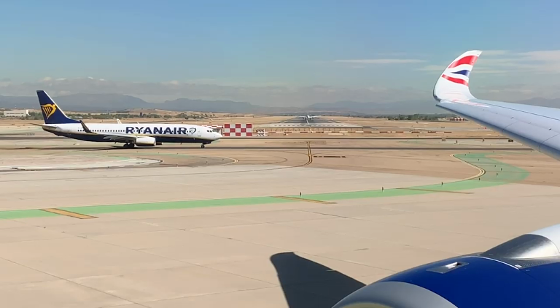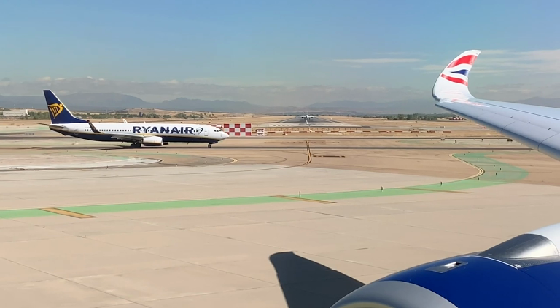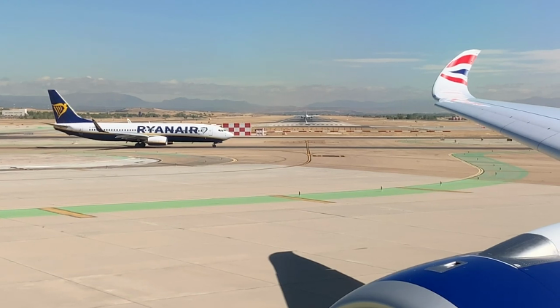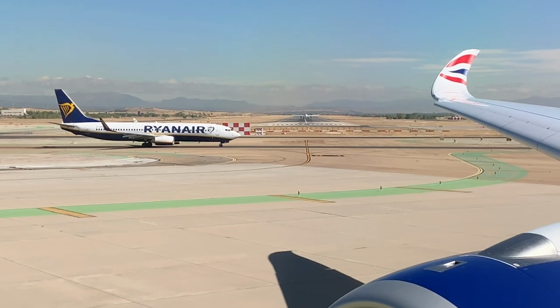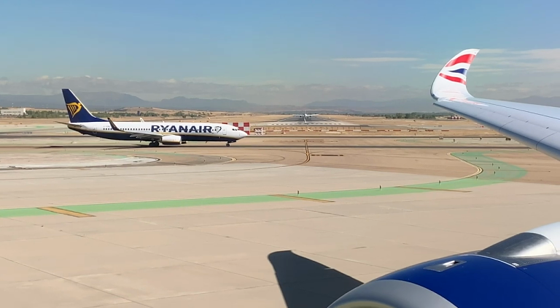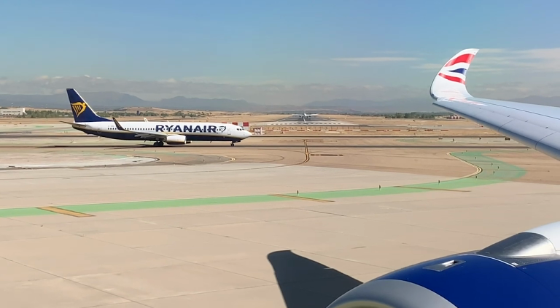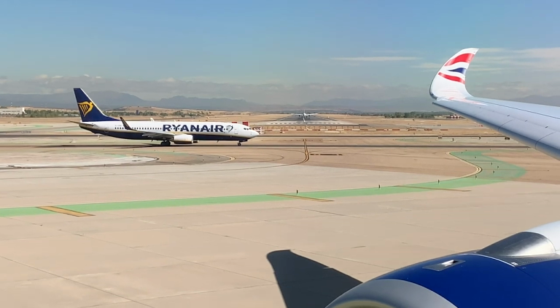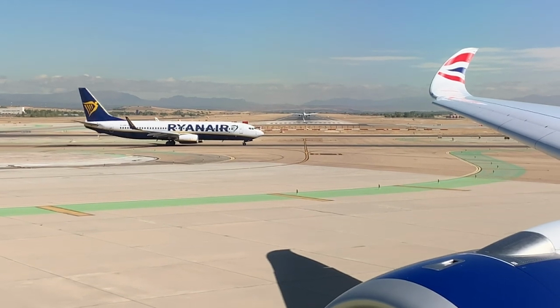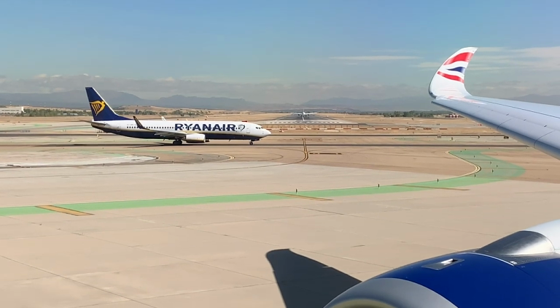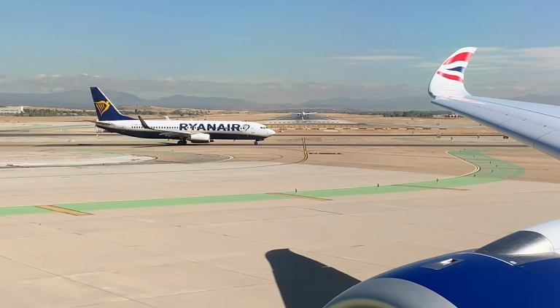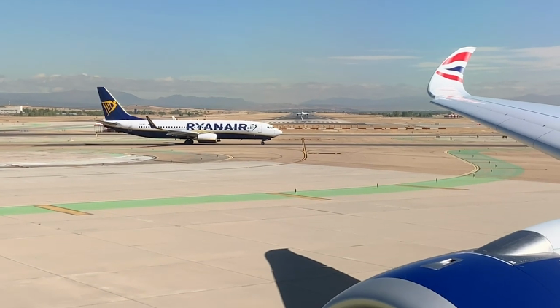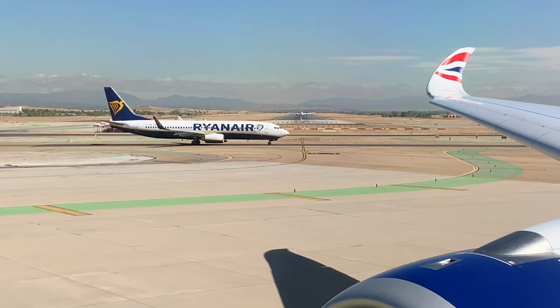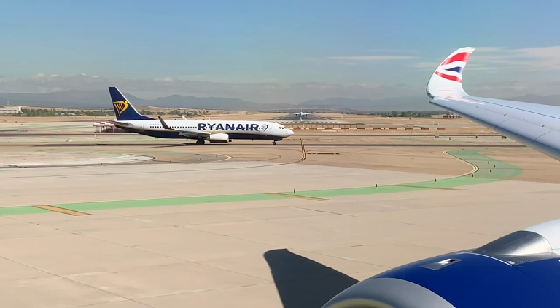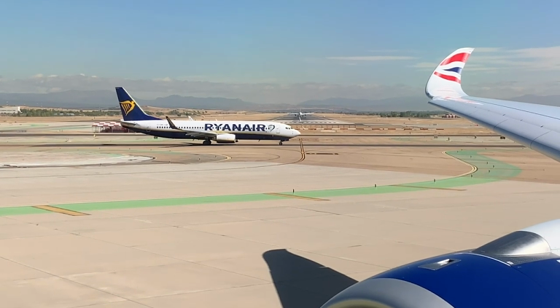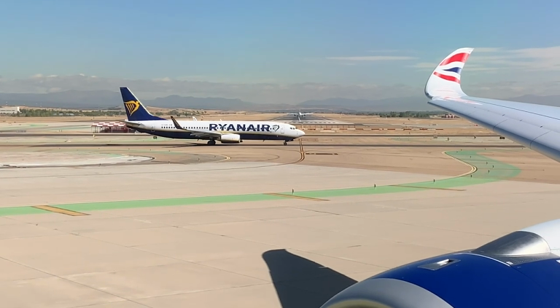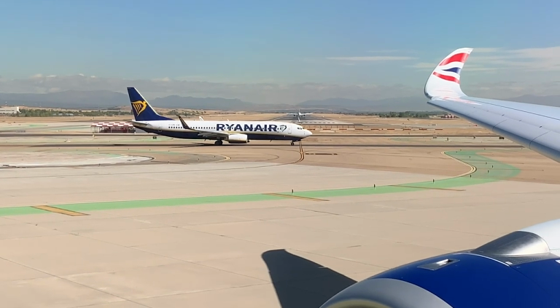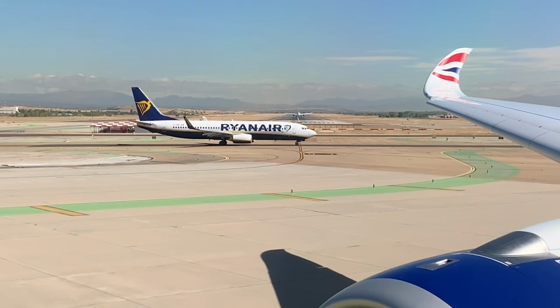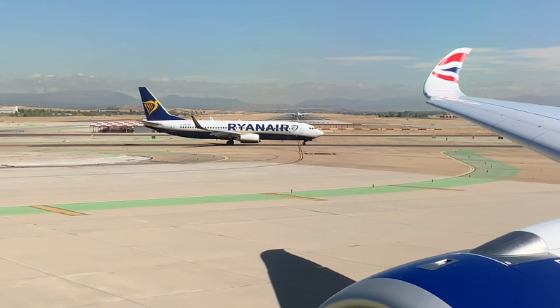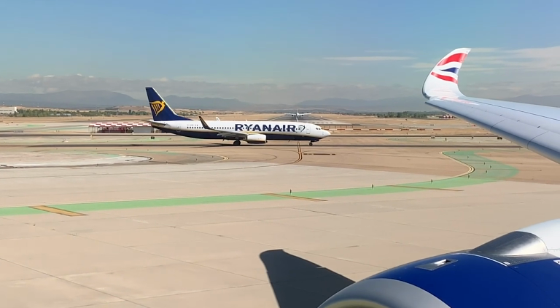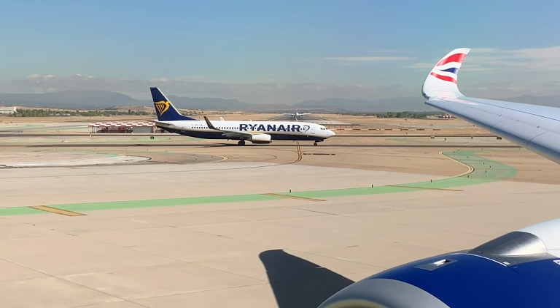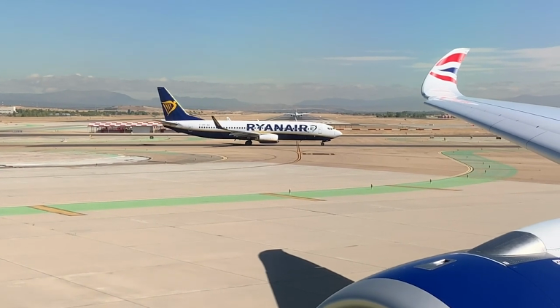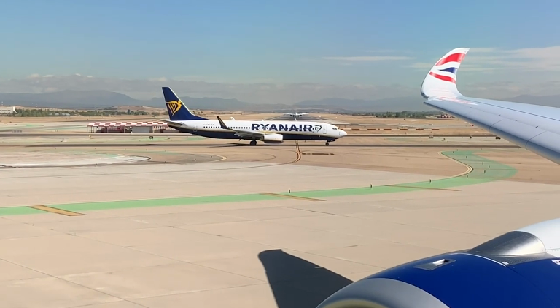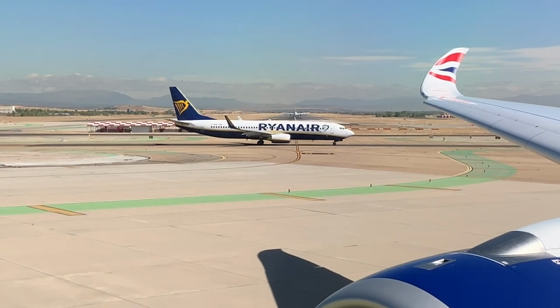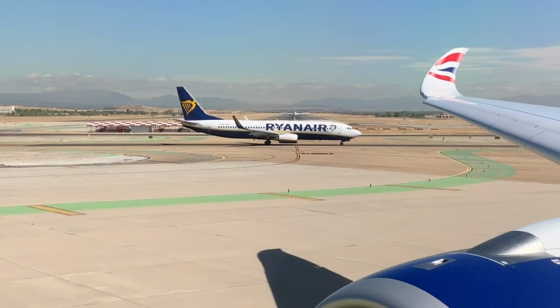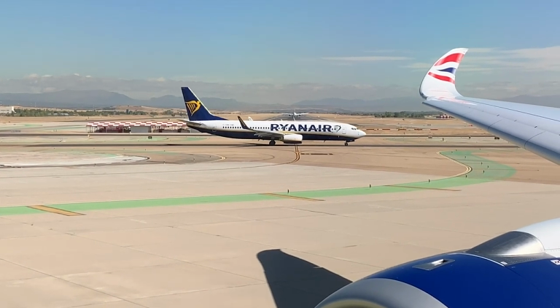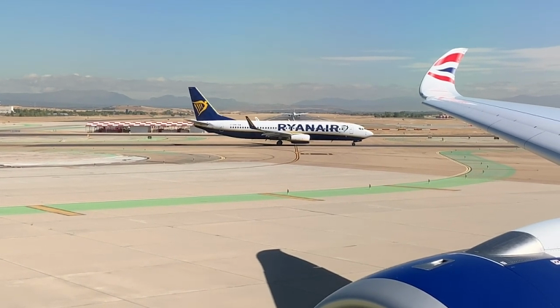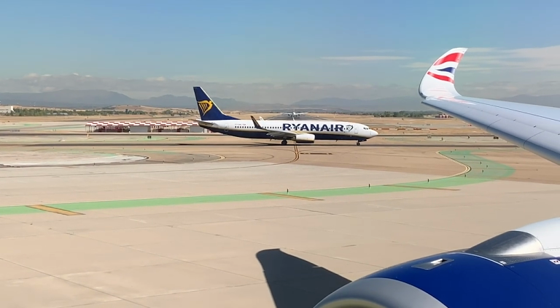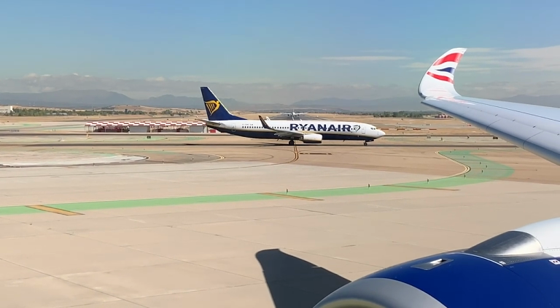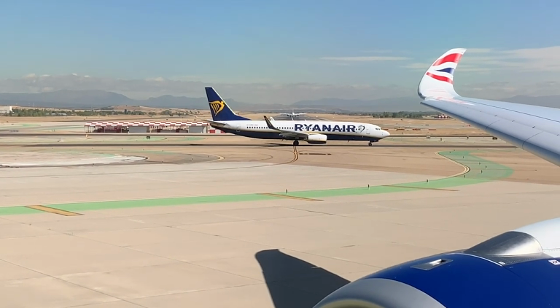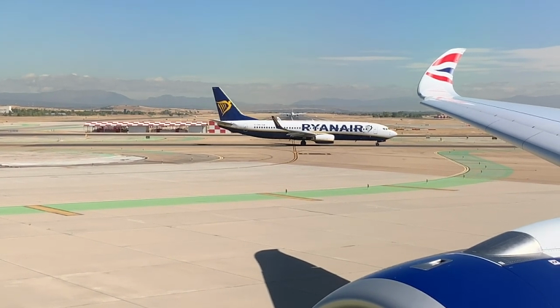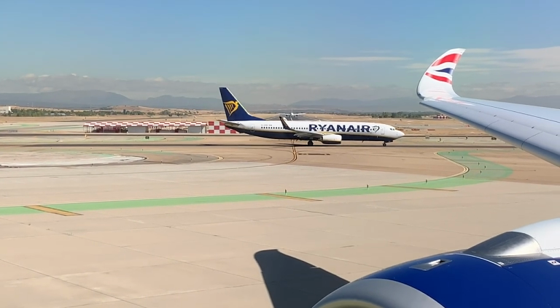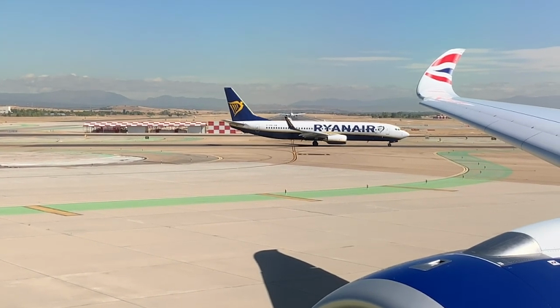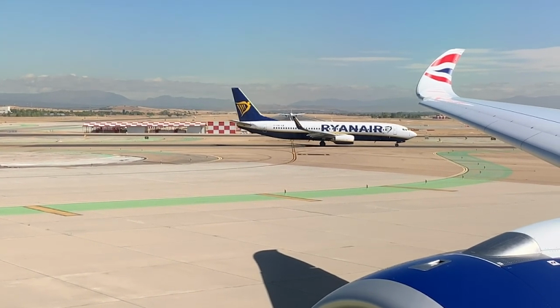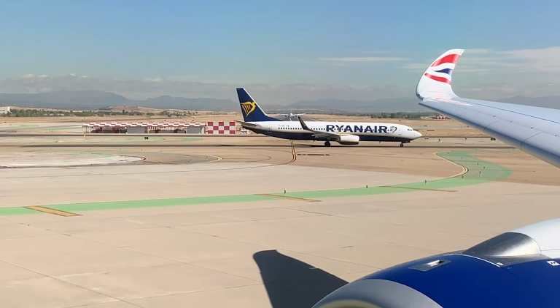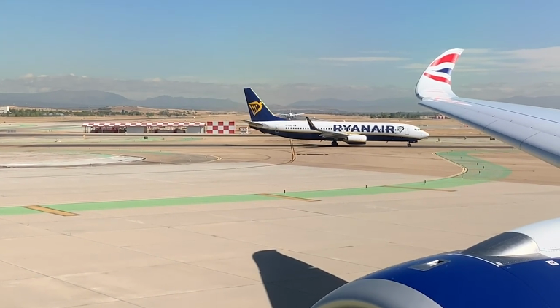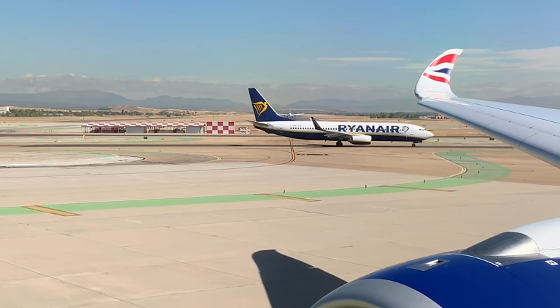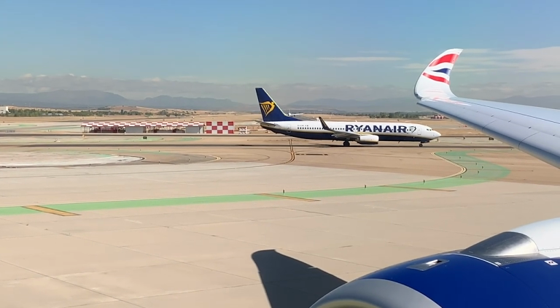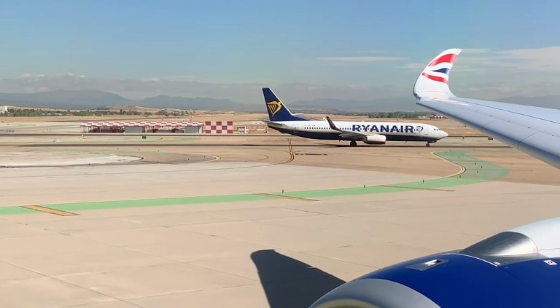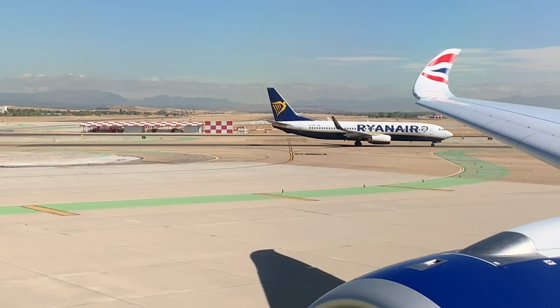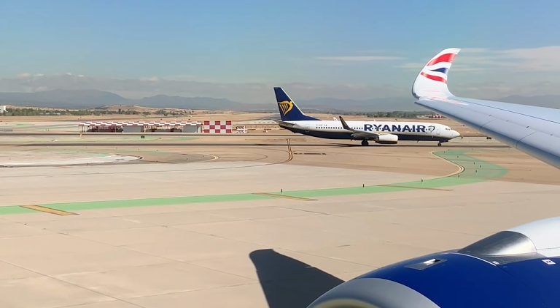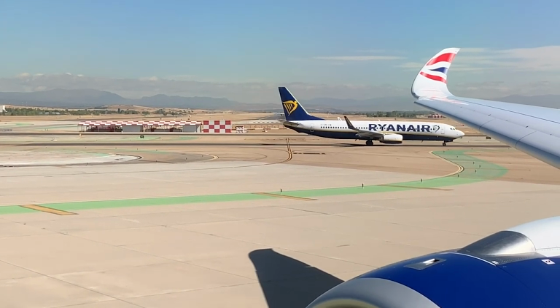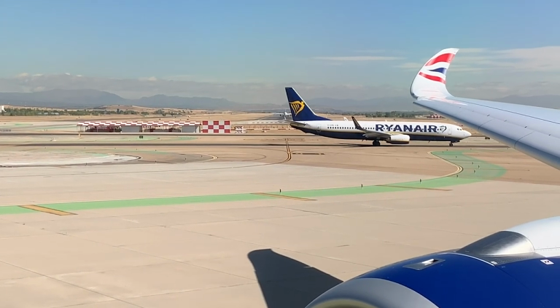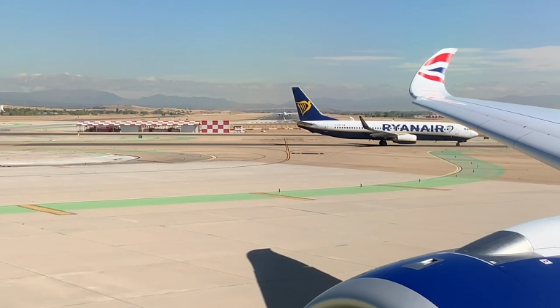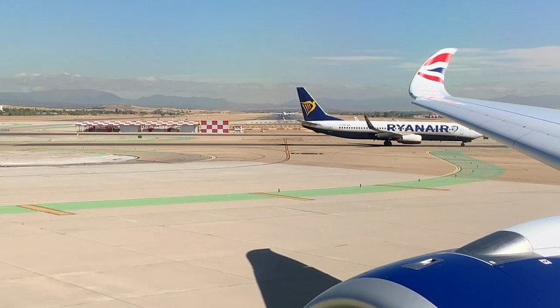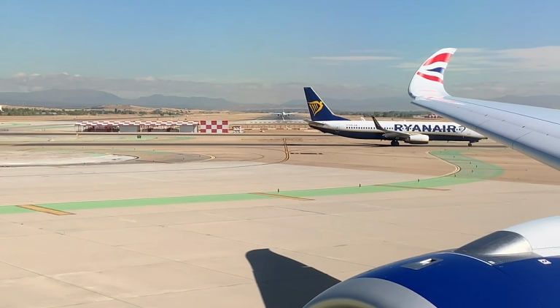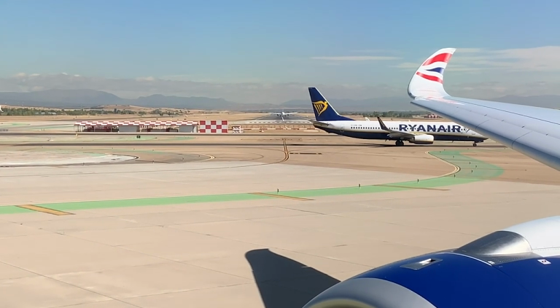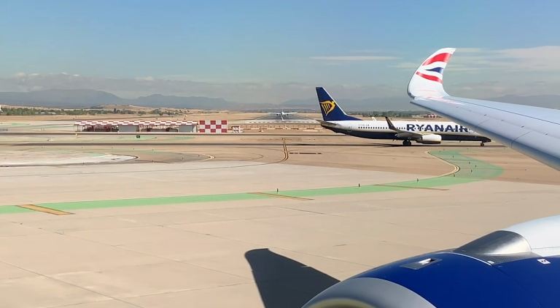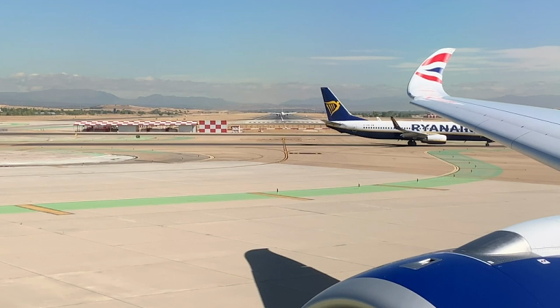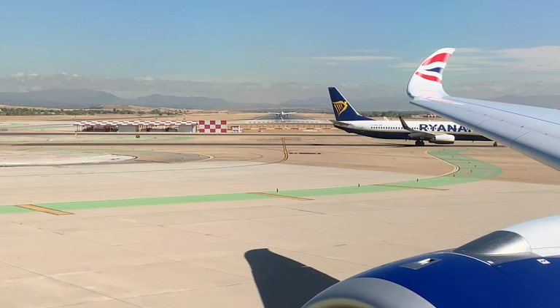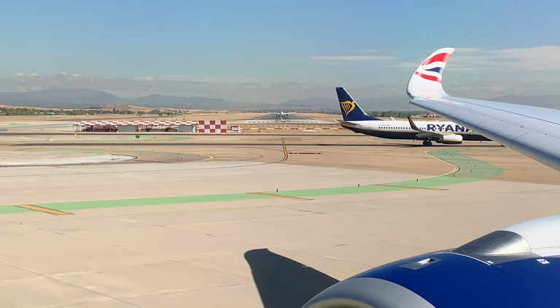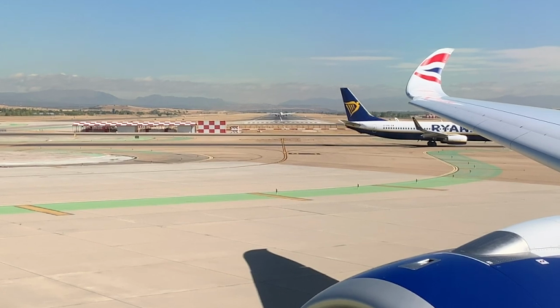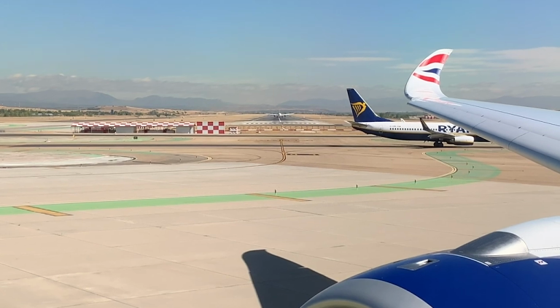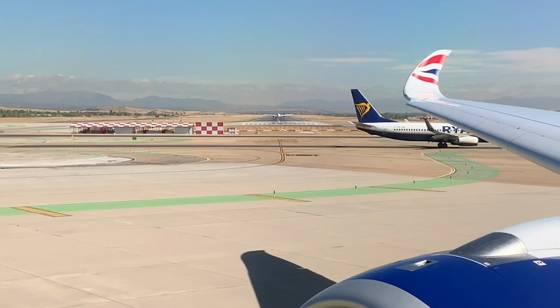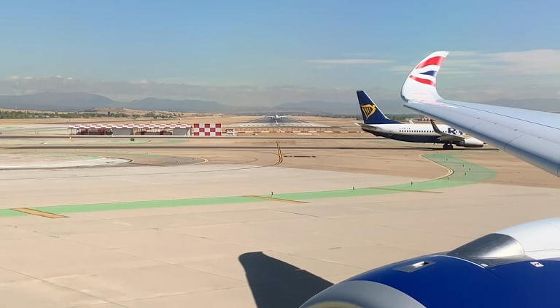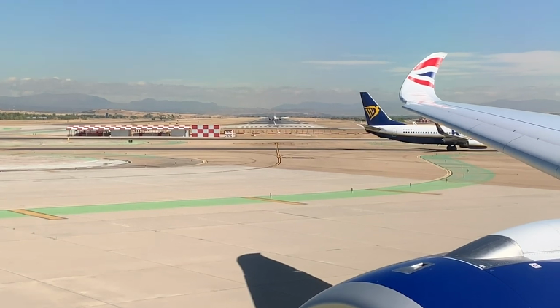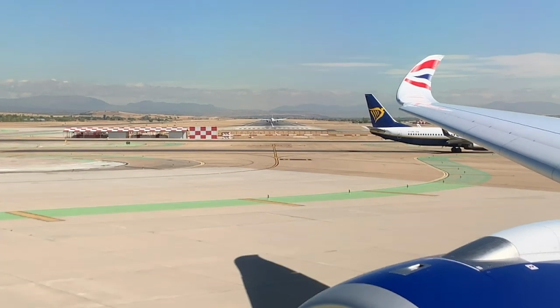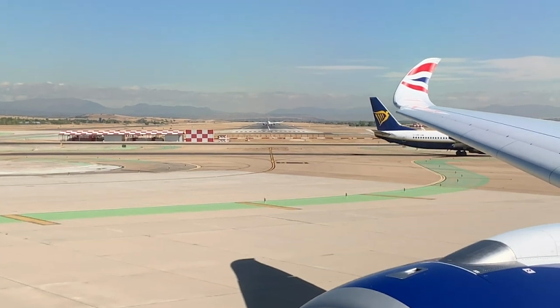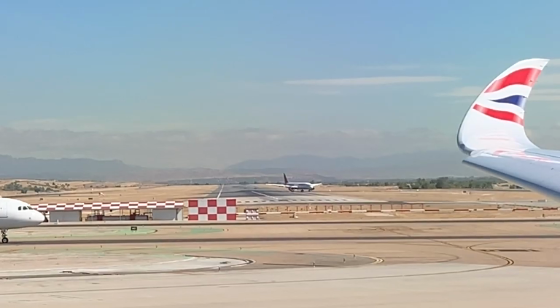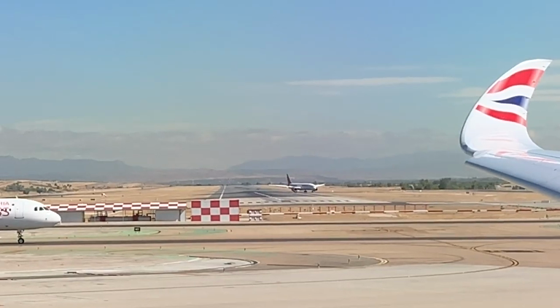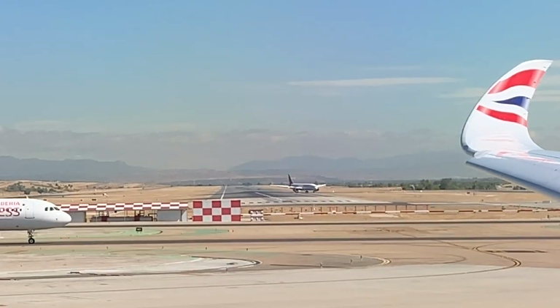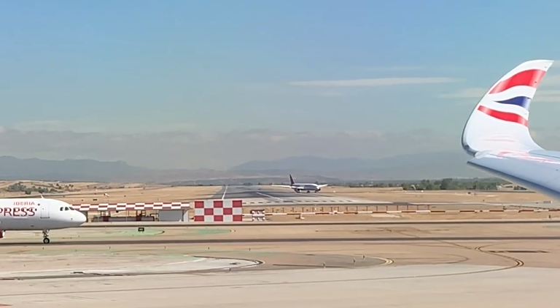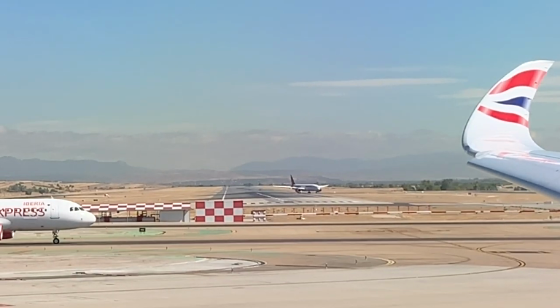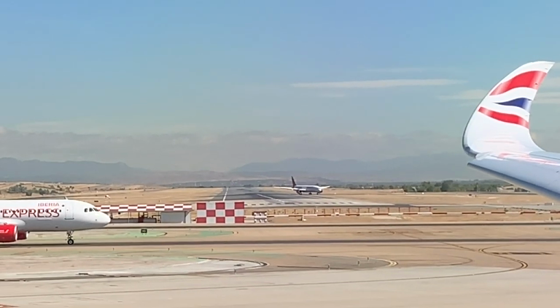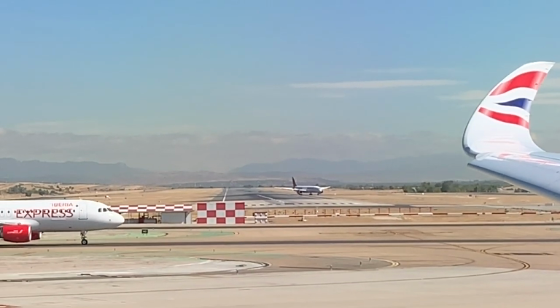Madrid was pretty busy this morning and we had quite a queue to take off. Eventually we lined up and powered up once more to get into the sky.